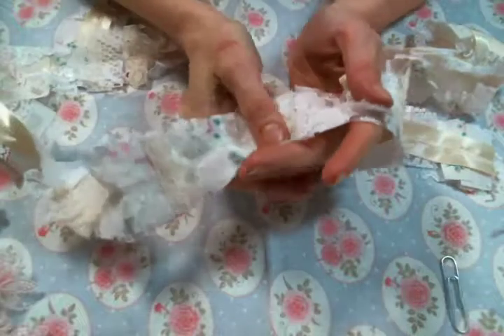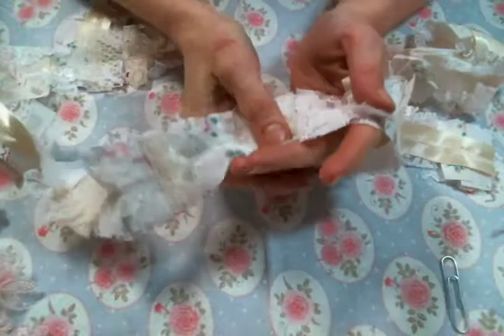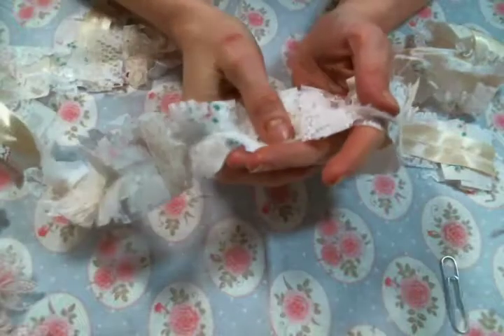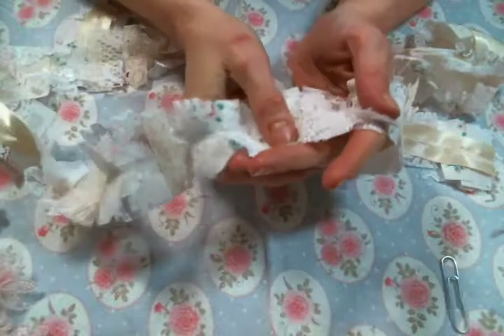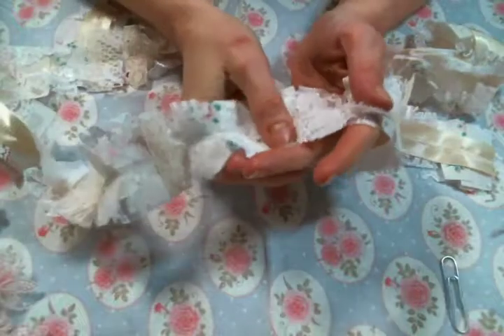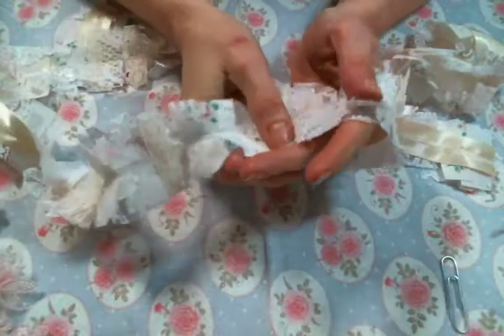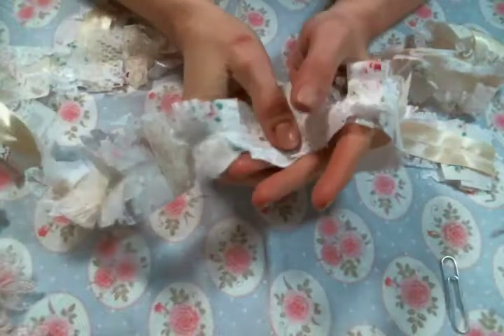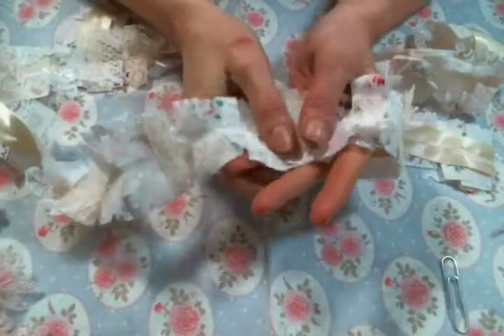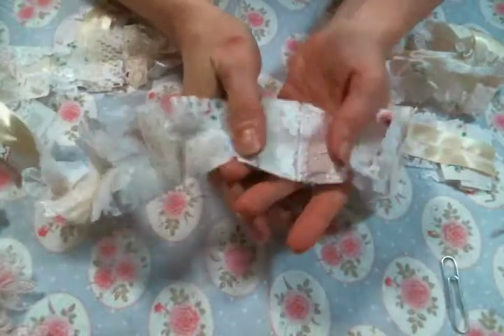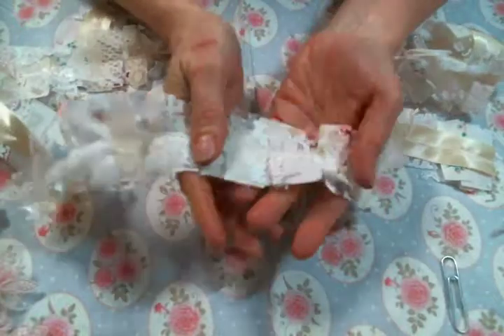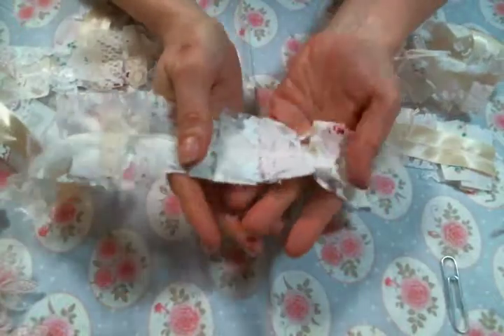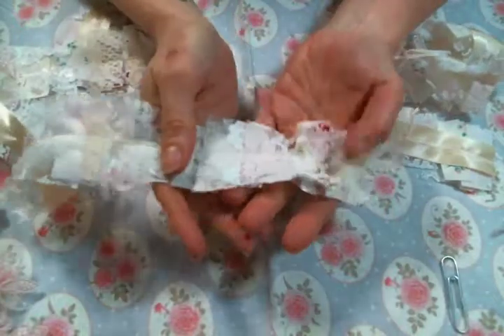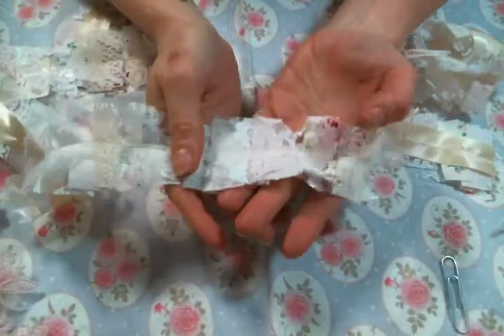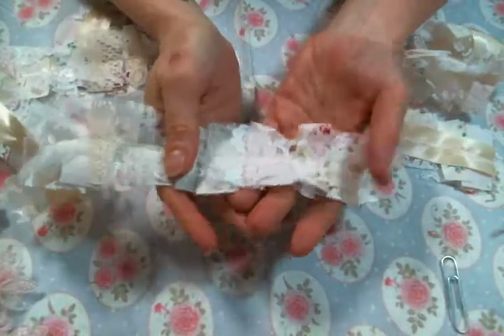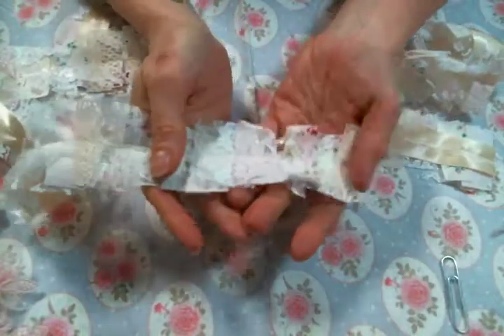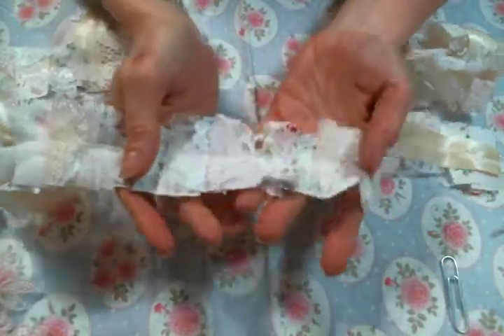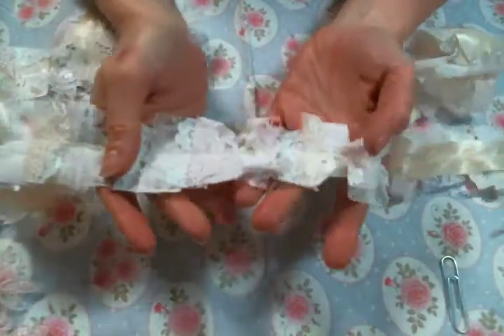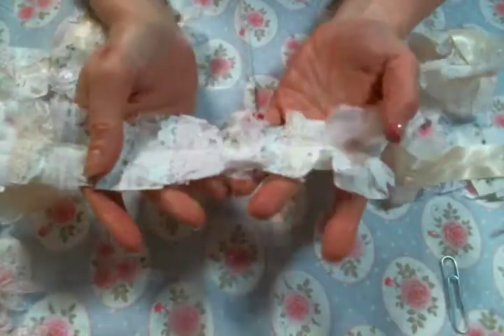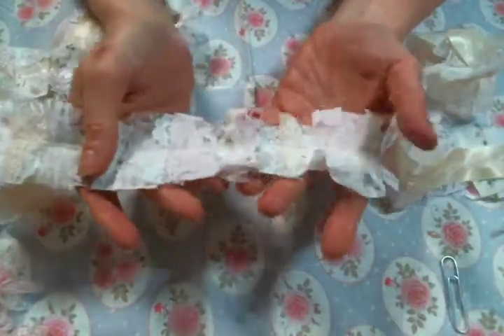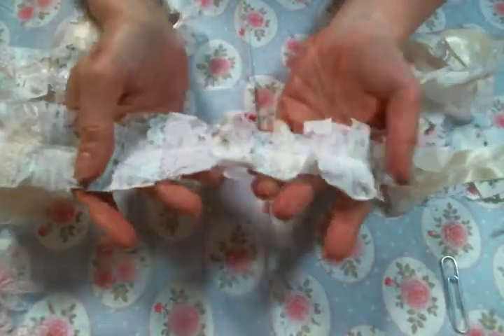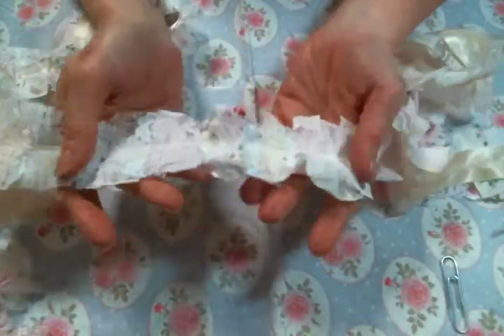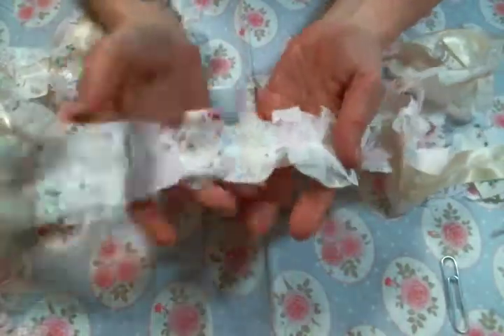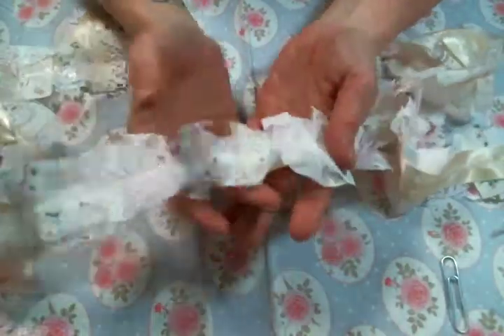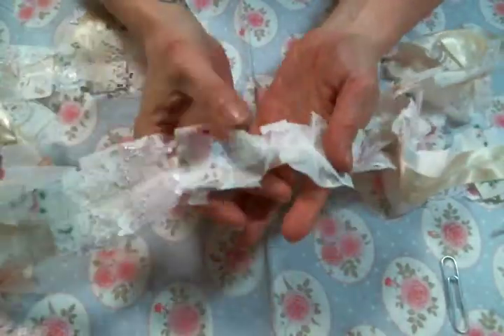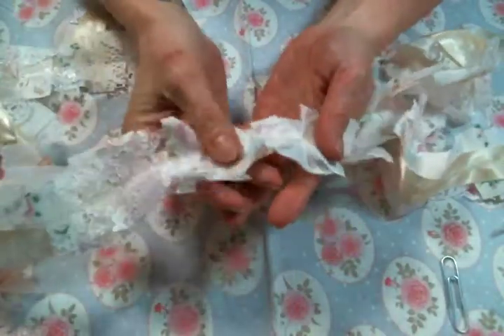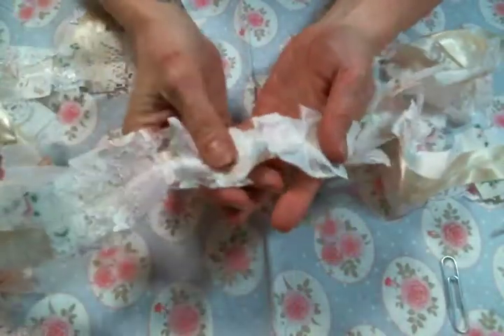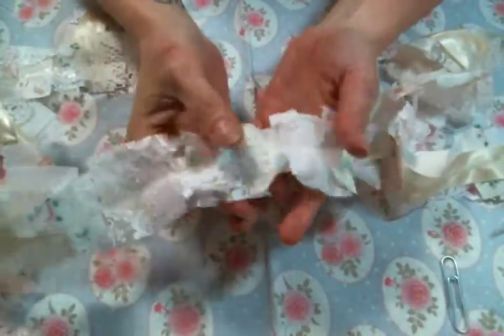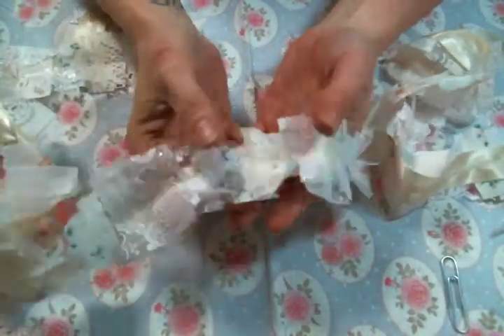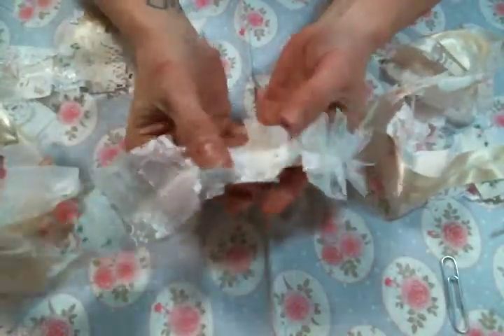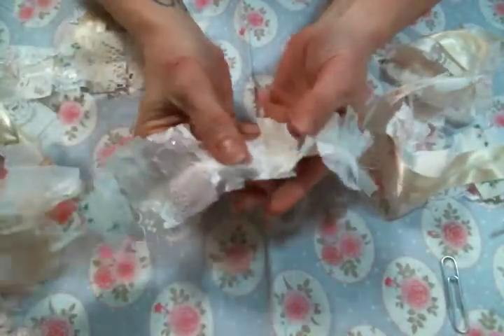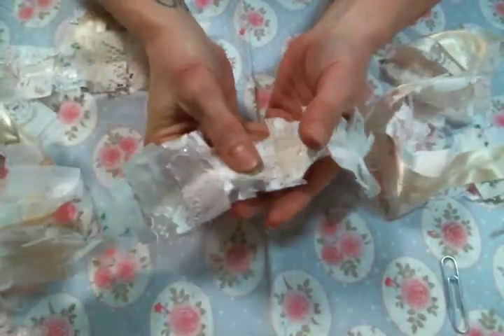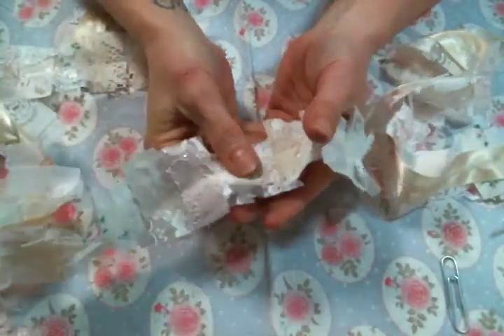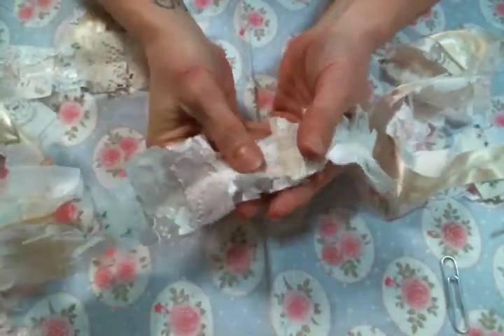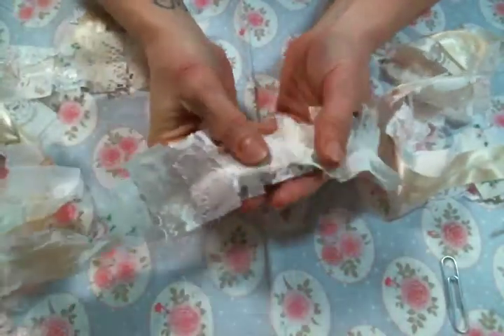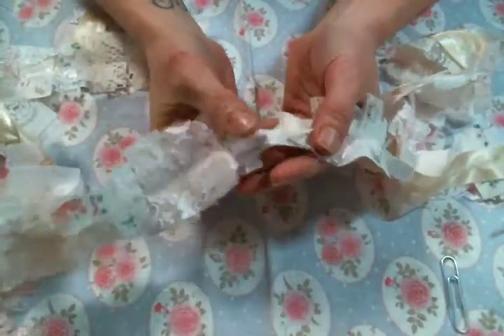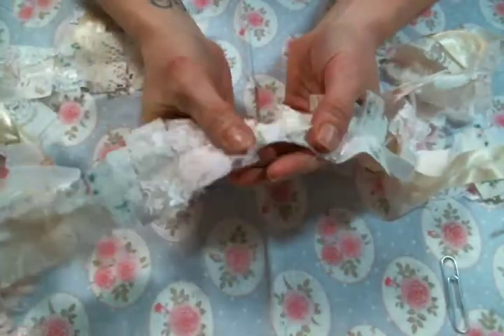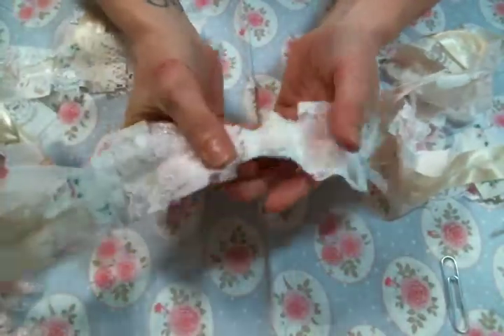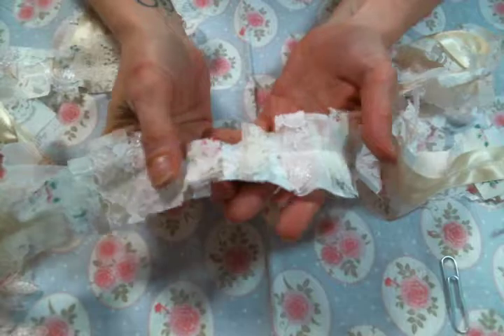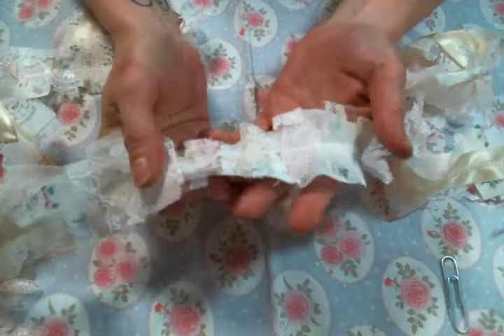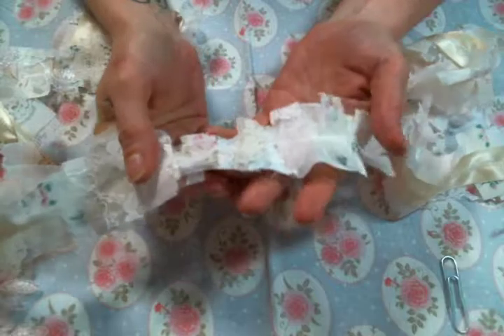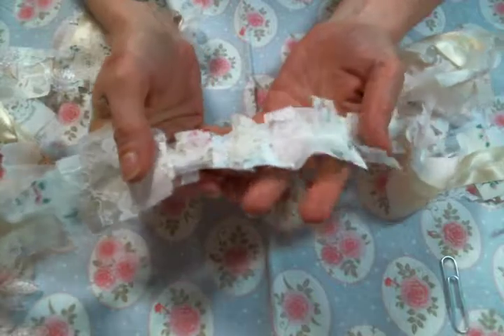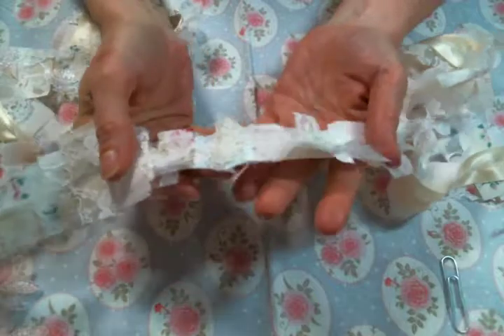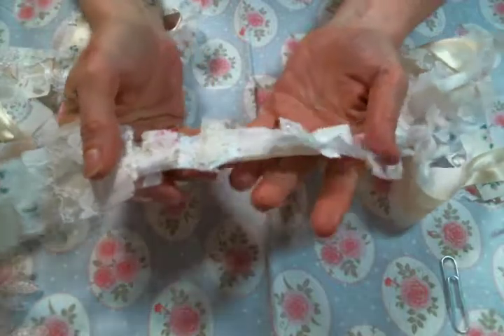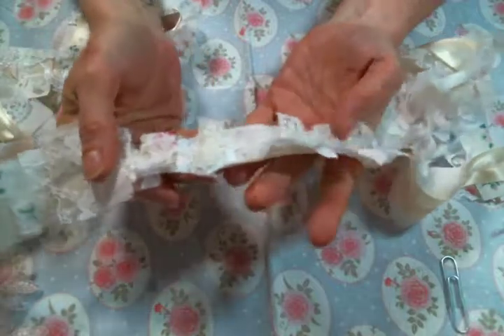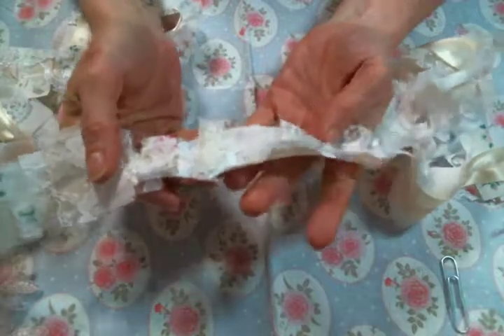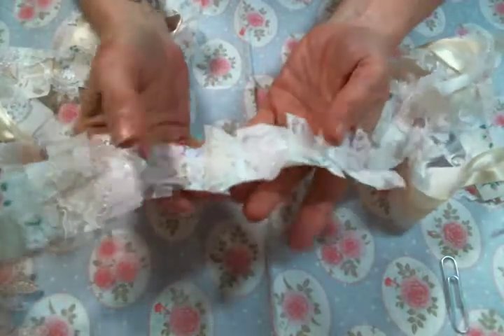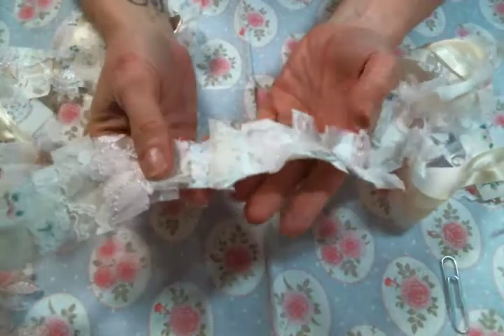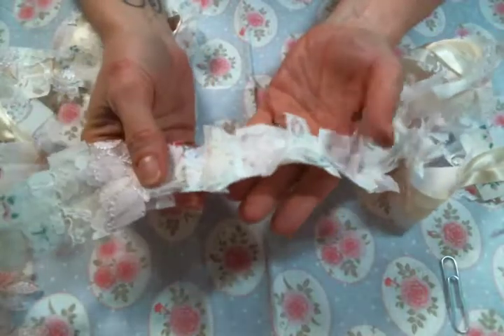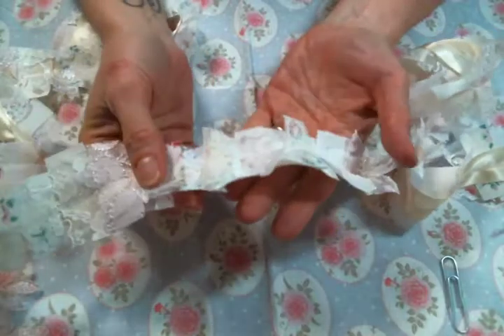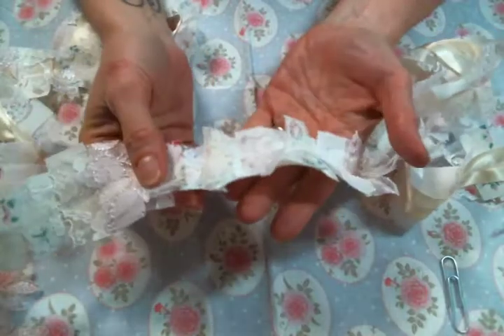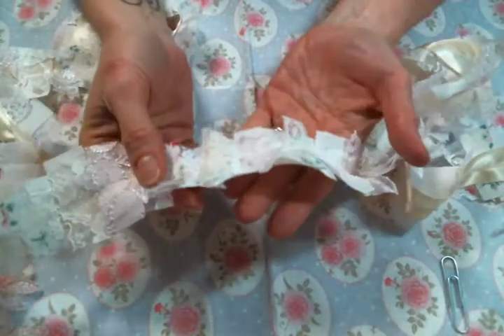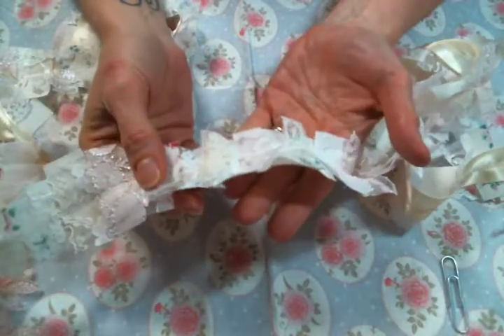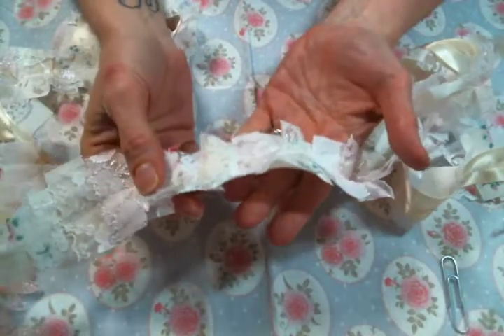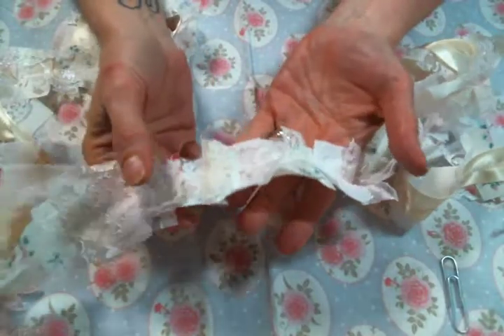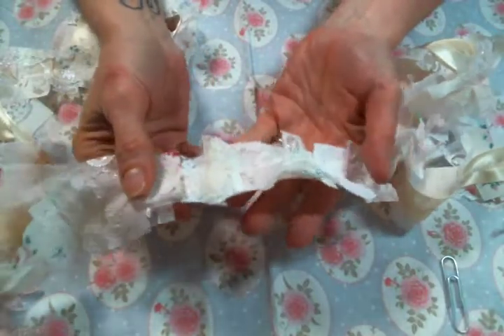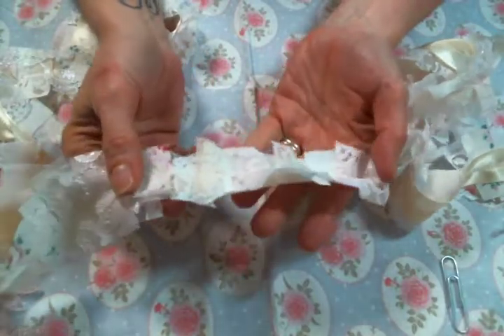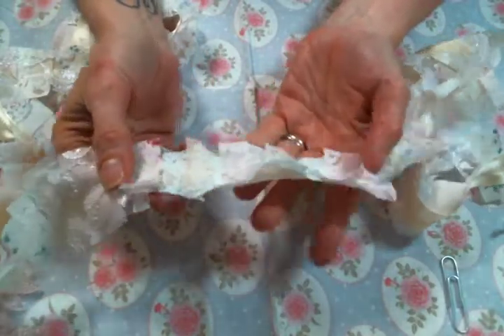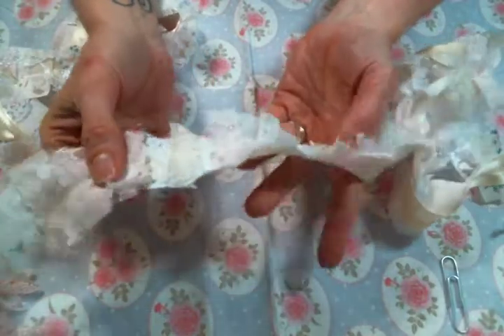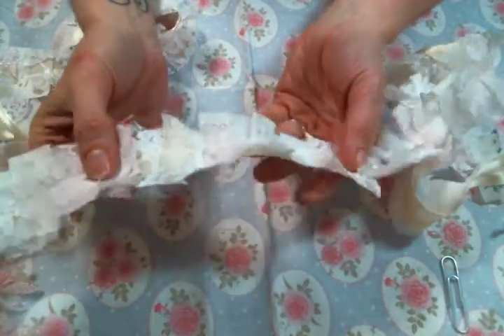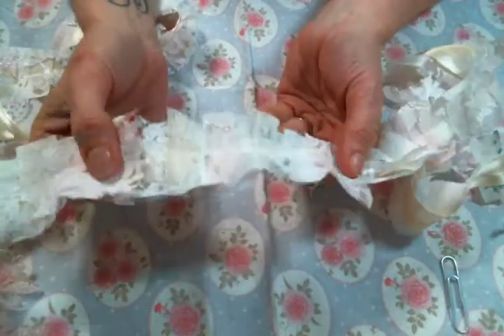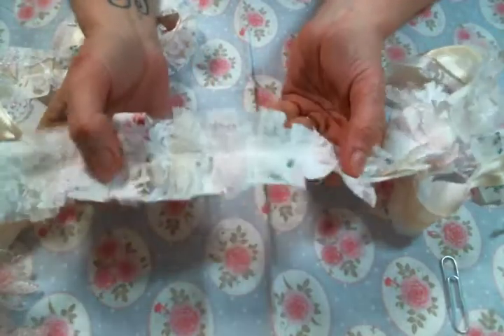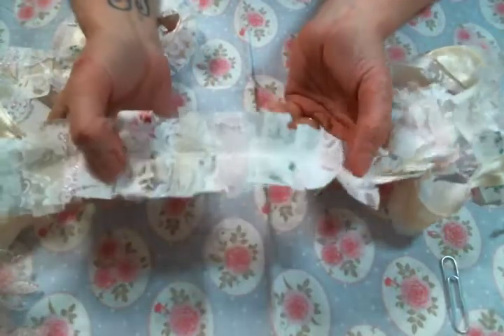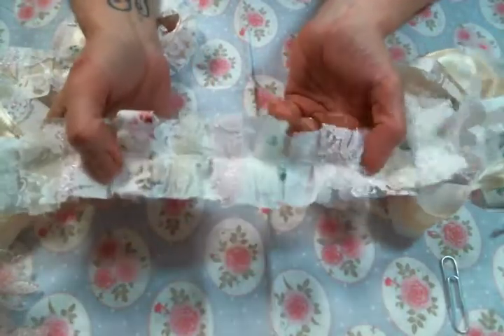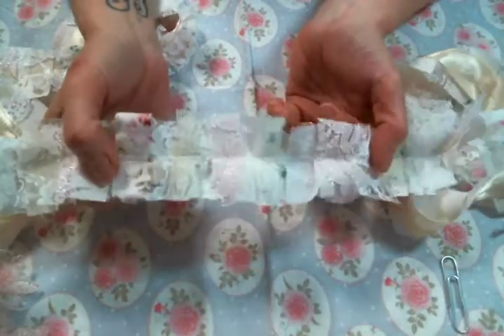Hi everyone! Amy Love here. I had the day off, thank goodness, and I wanted to play with my laces.